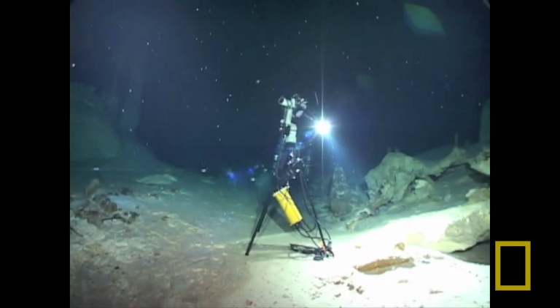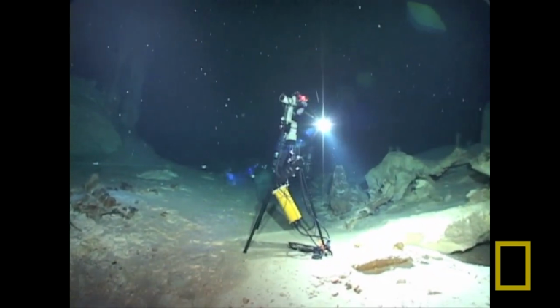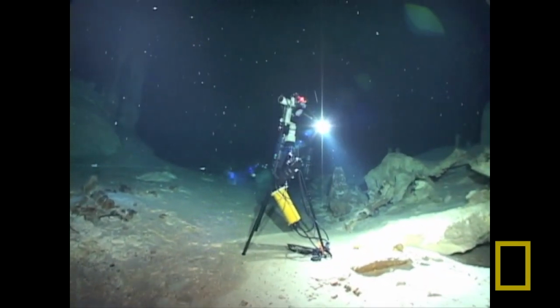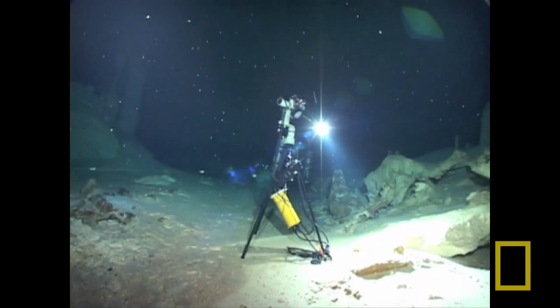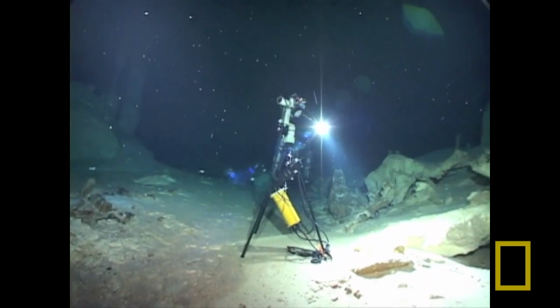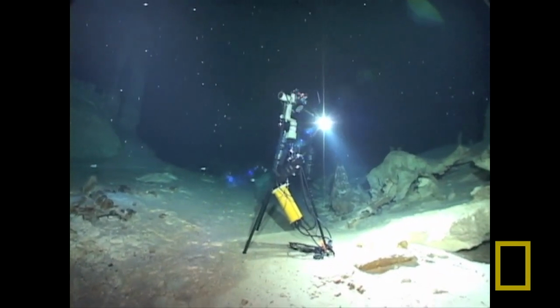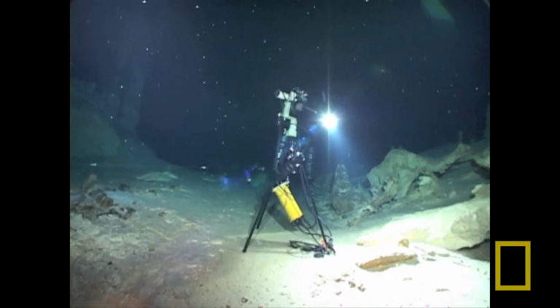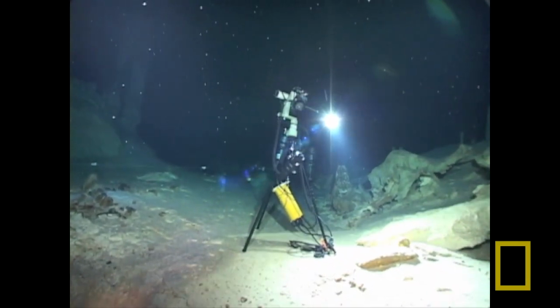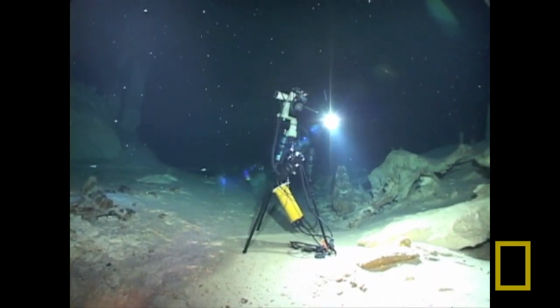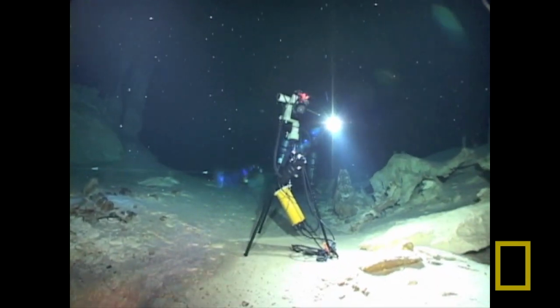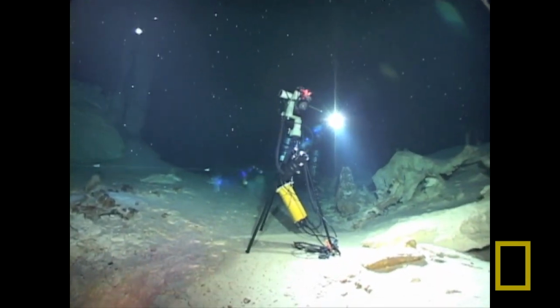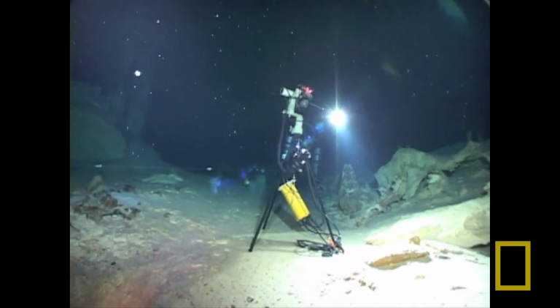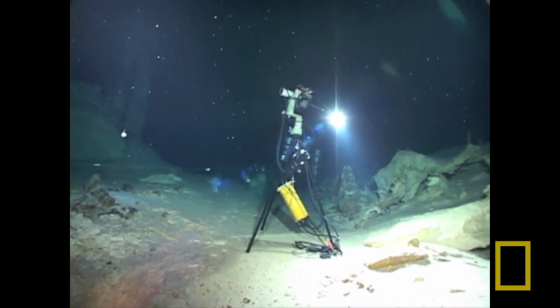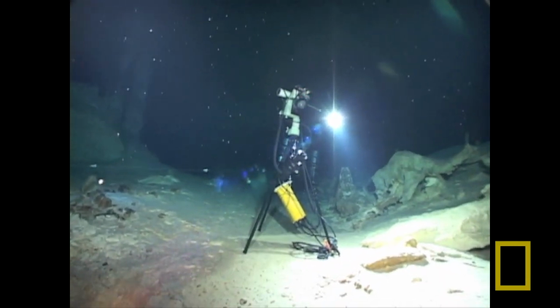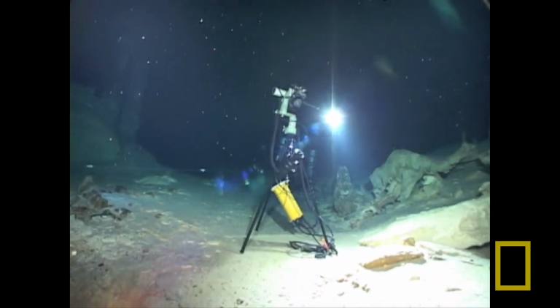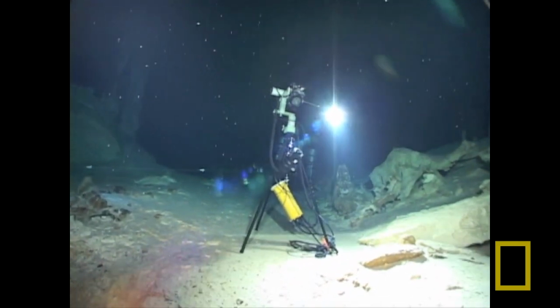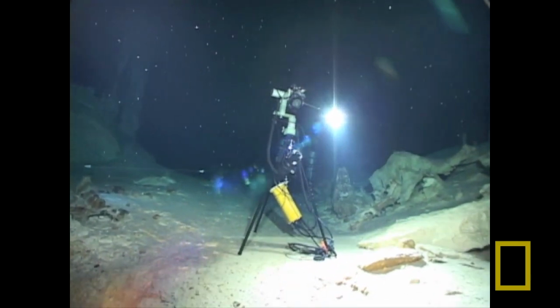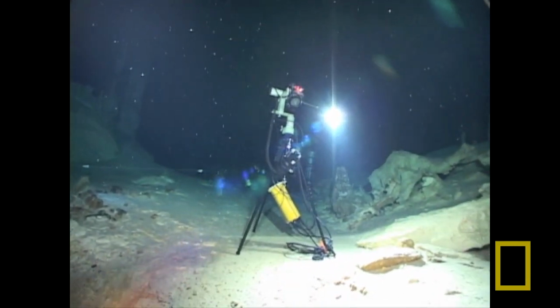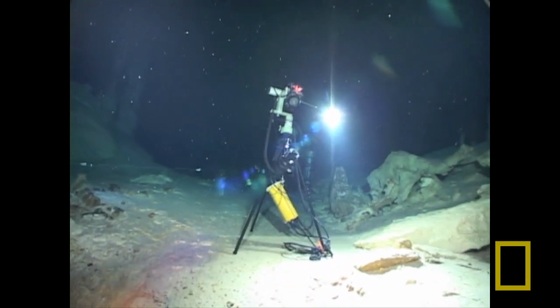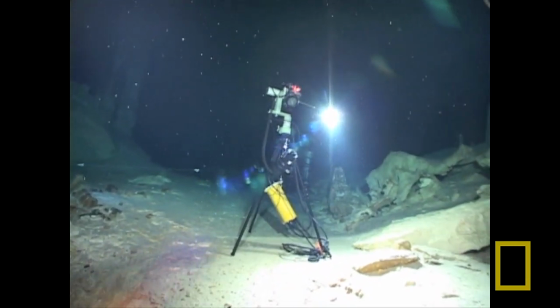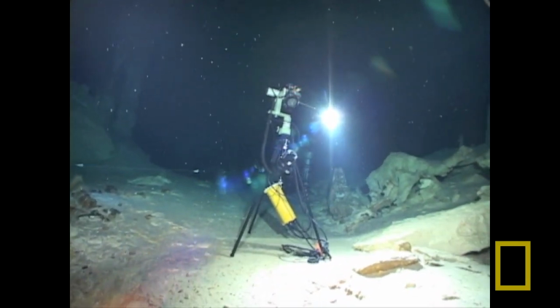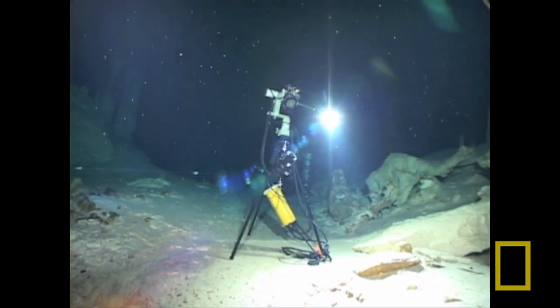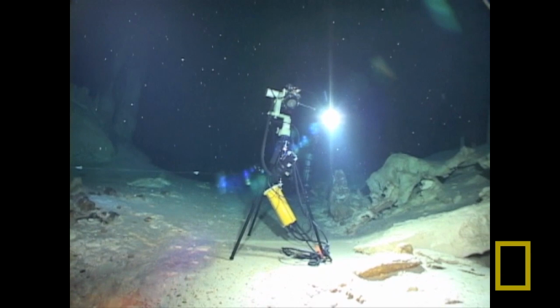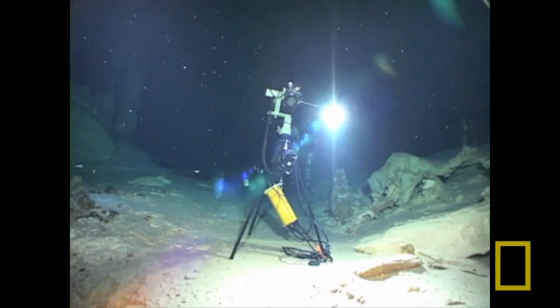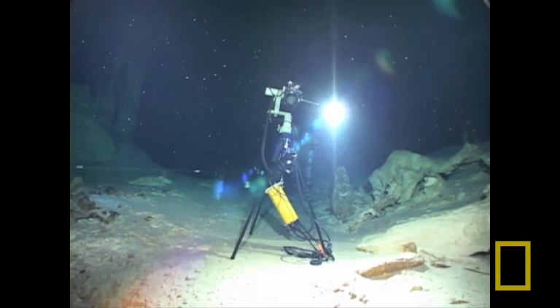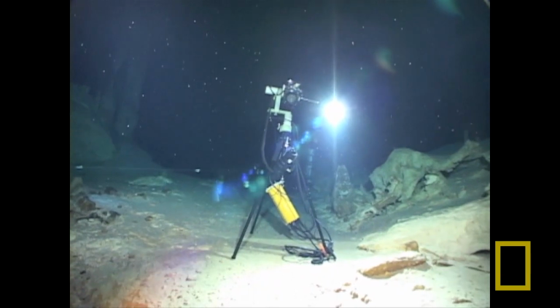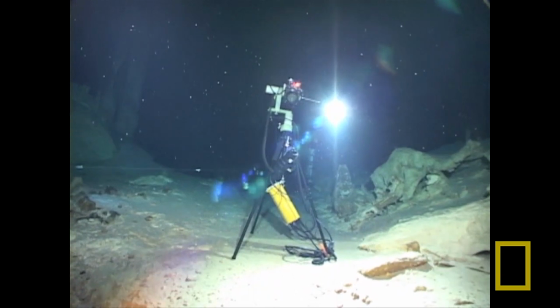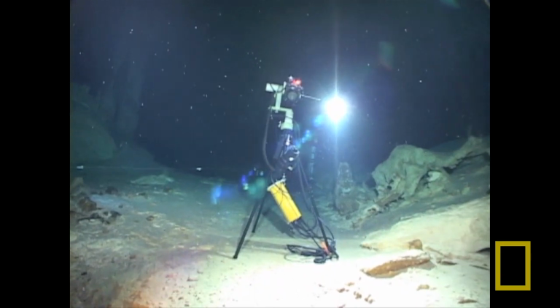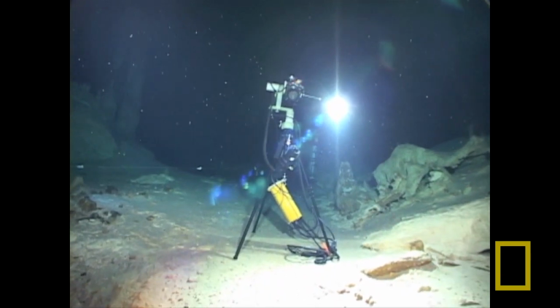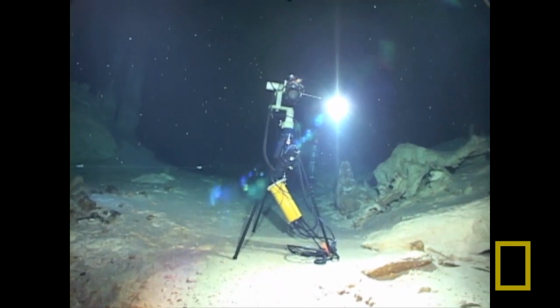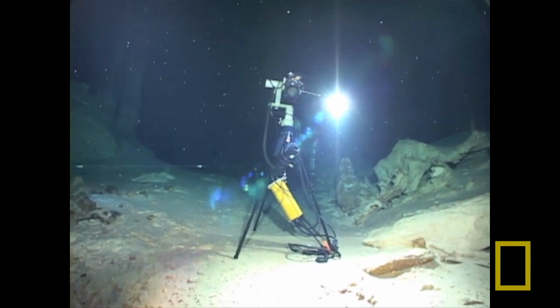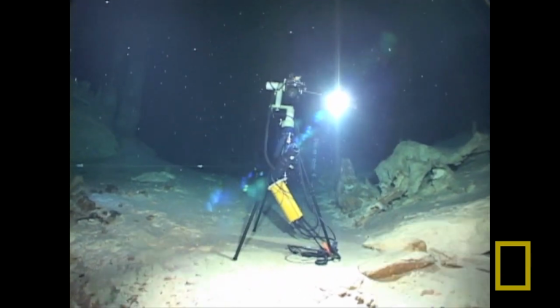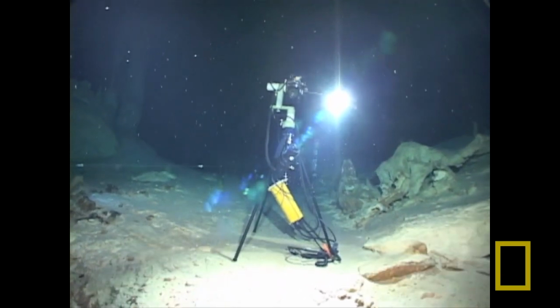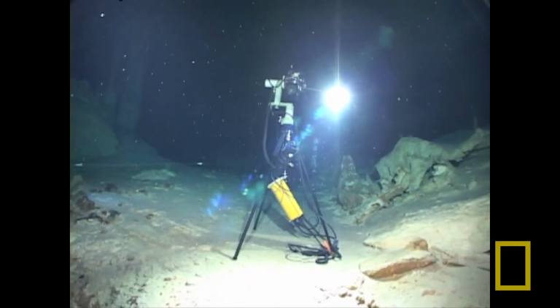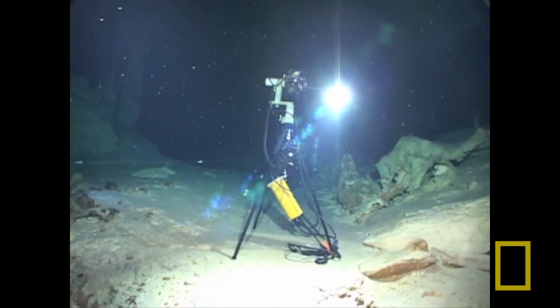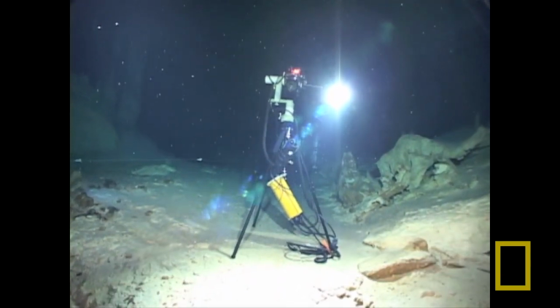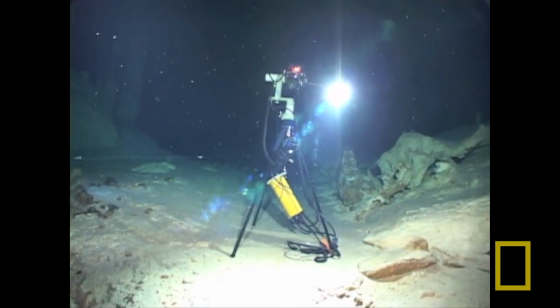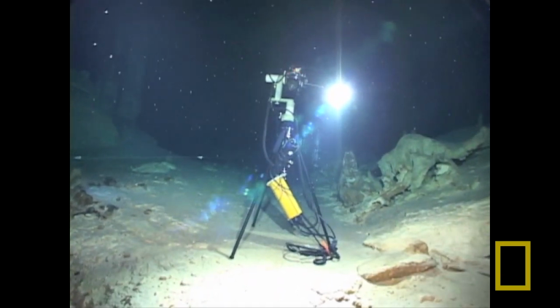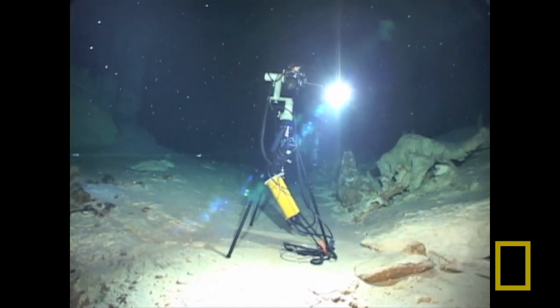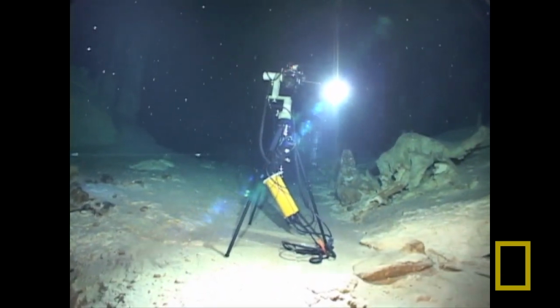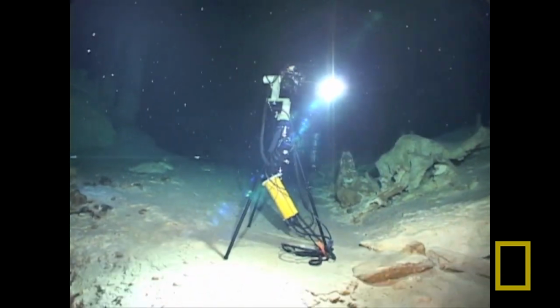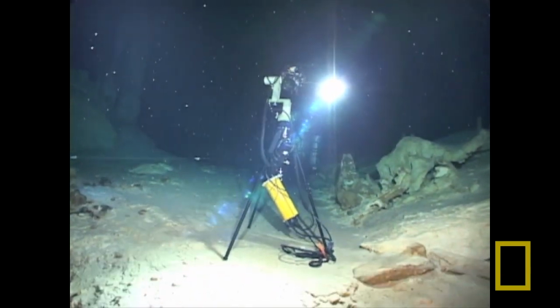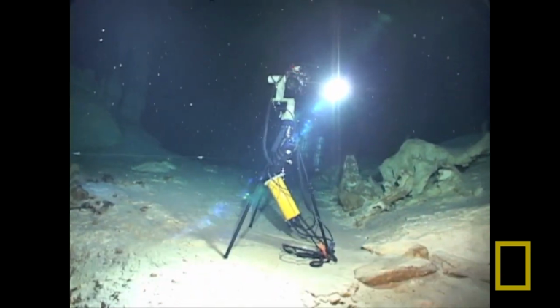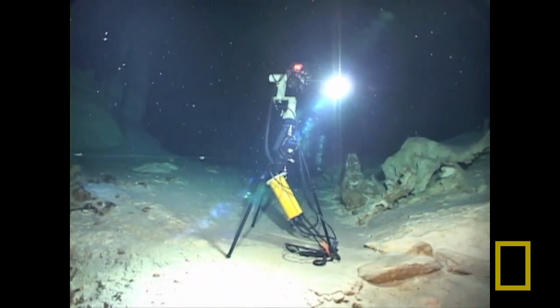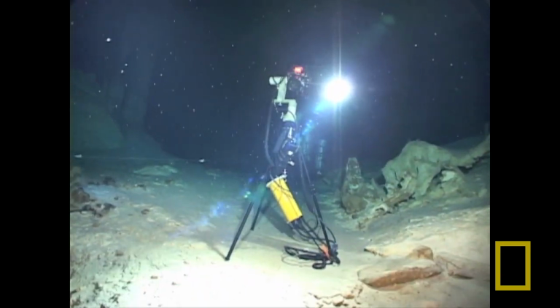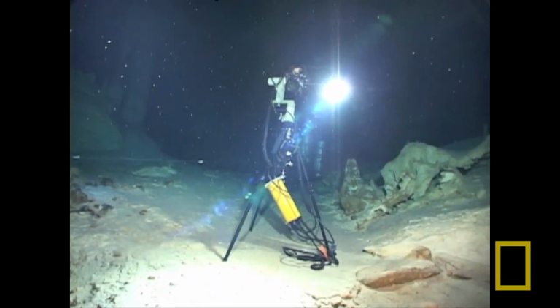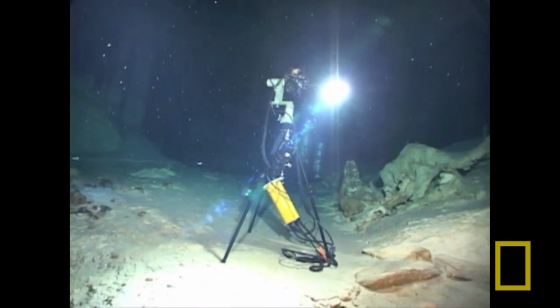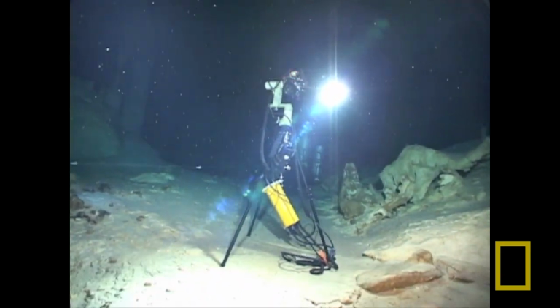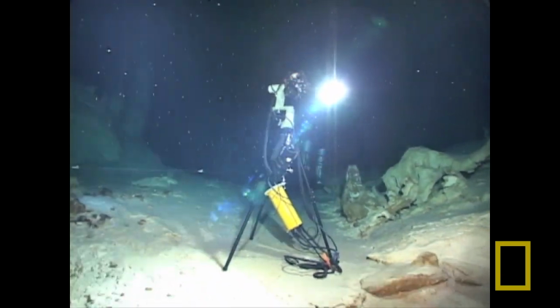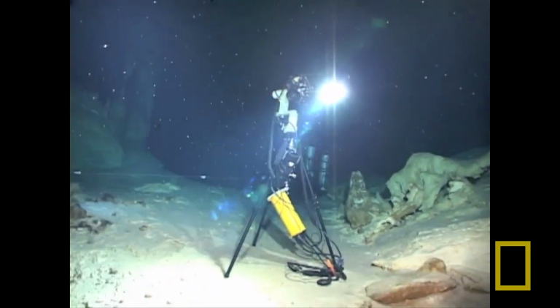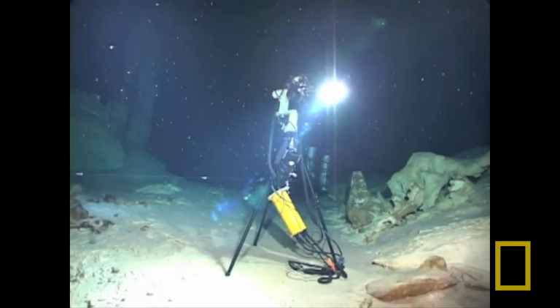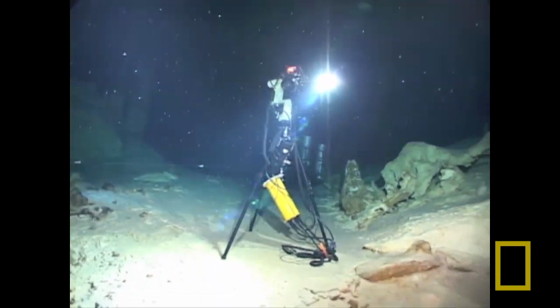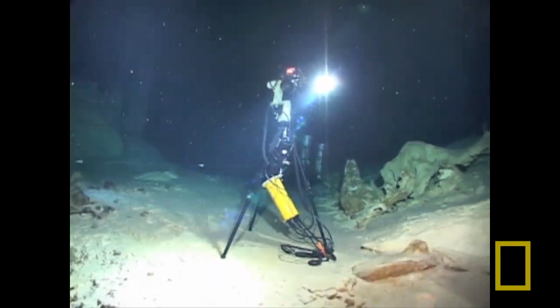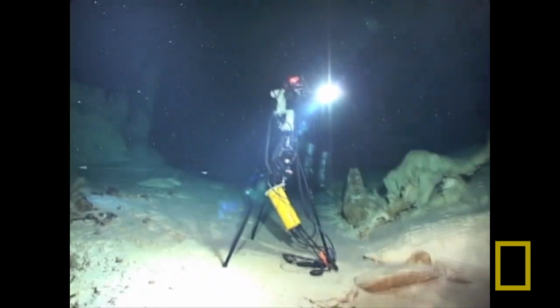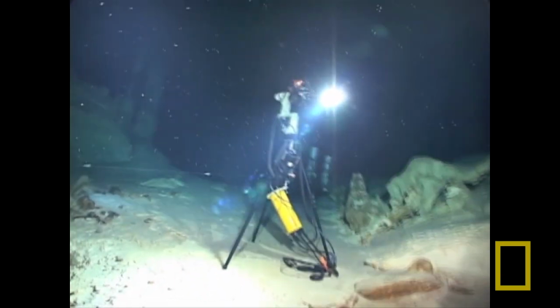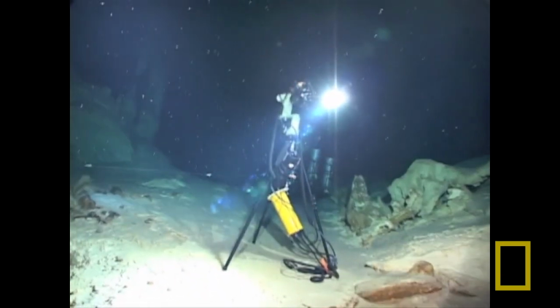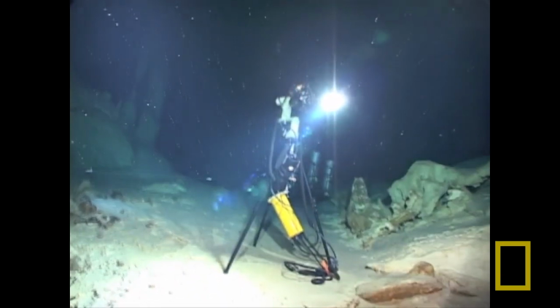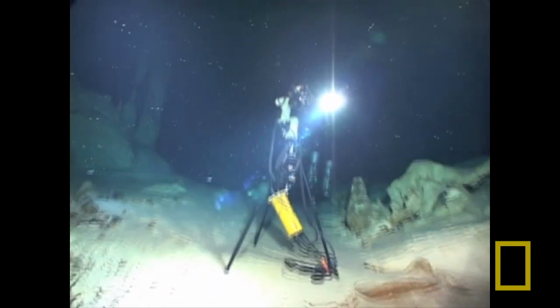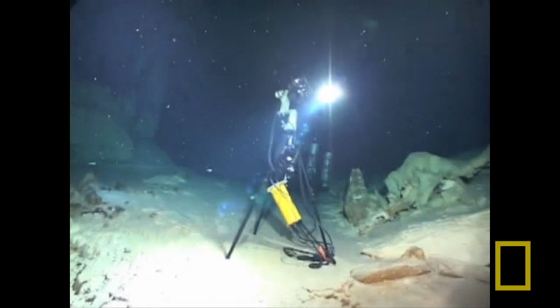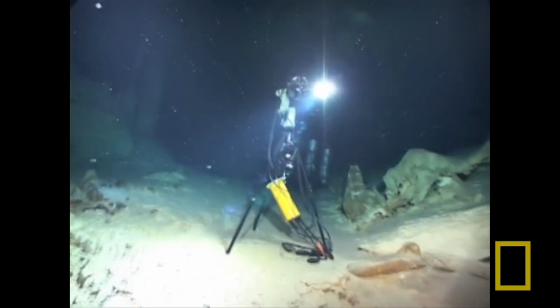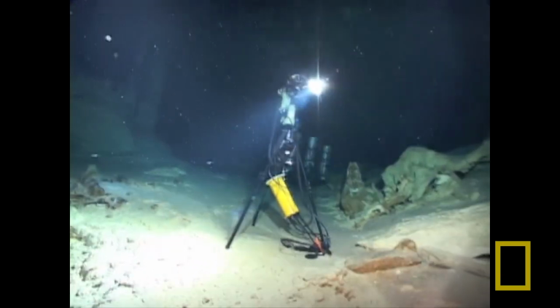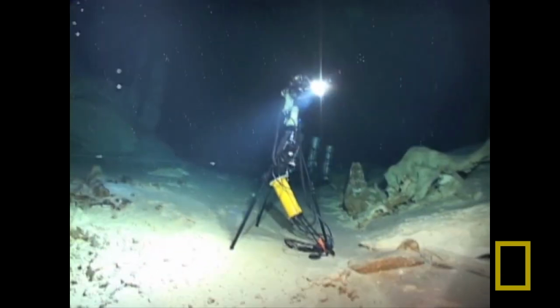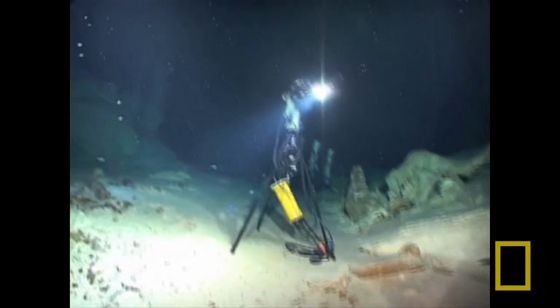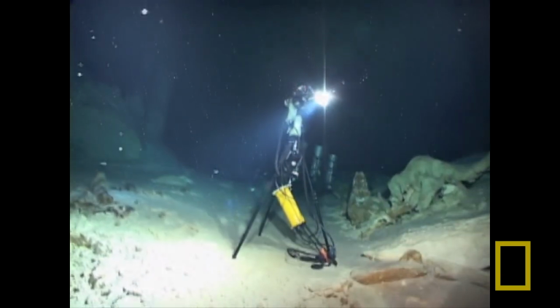This photo being taken here is actually the world's largest, highest resolution underwater photograph ever taken.